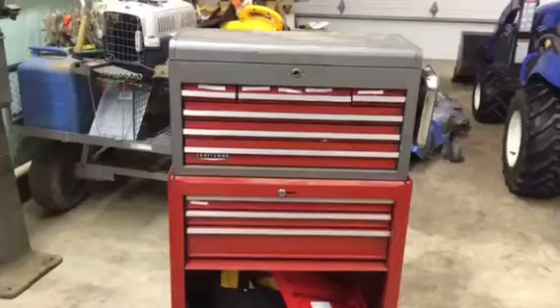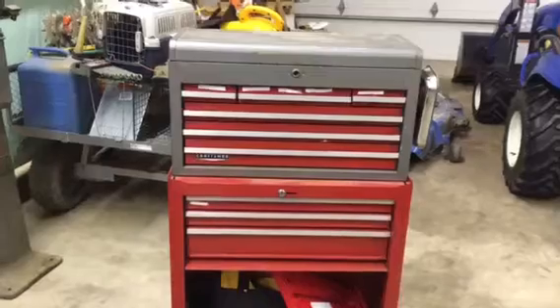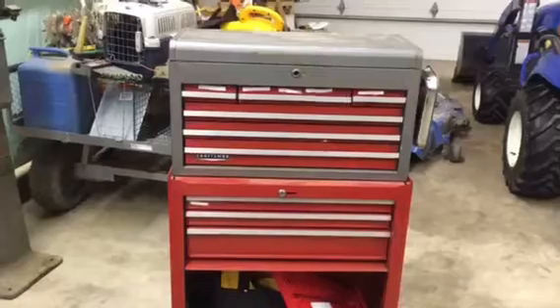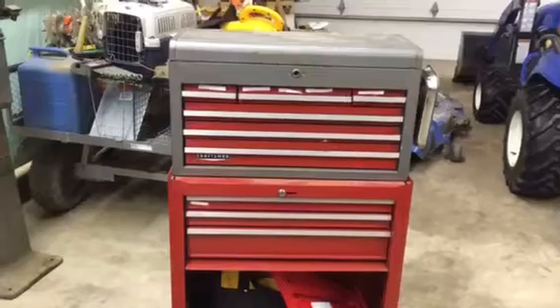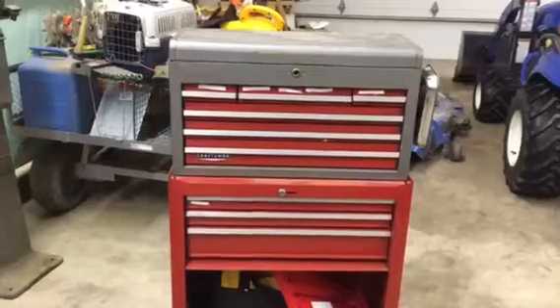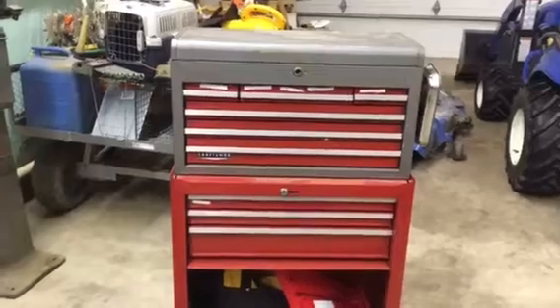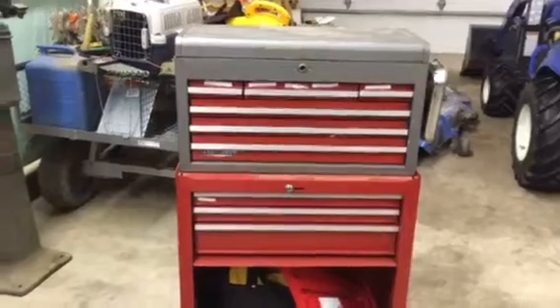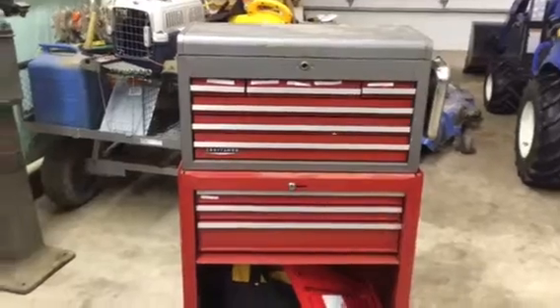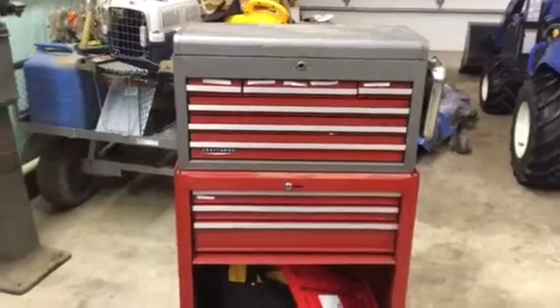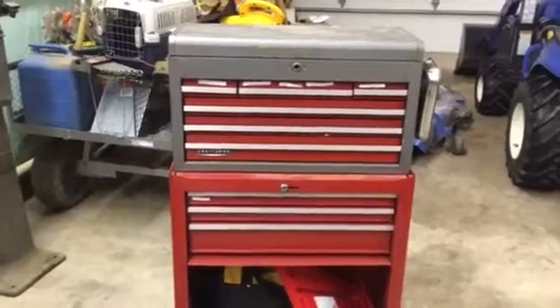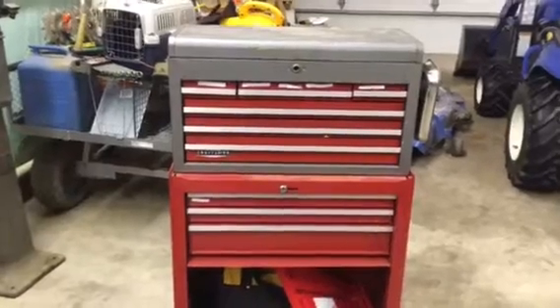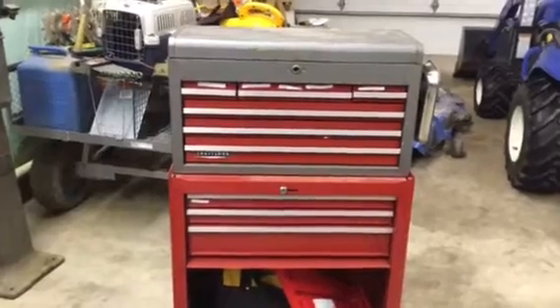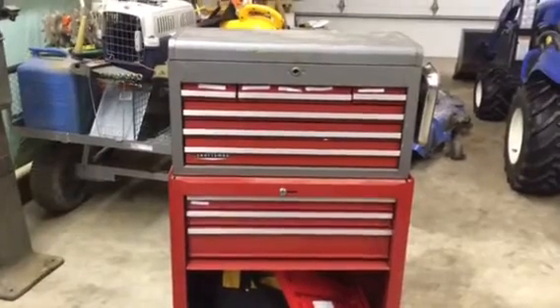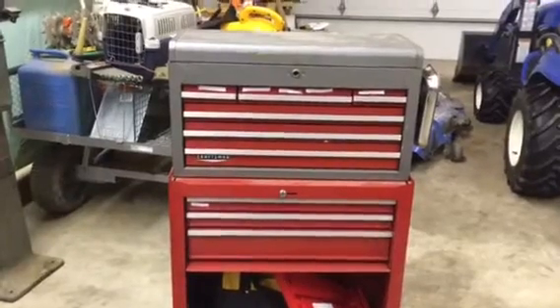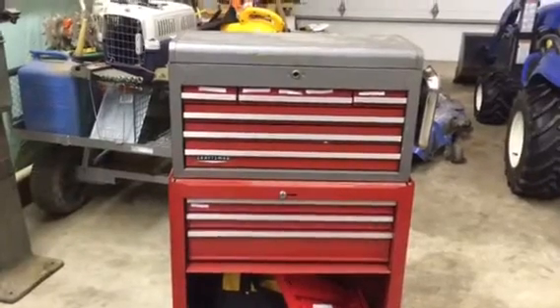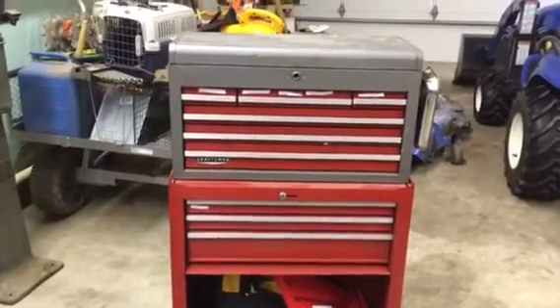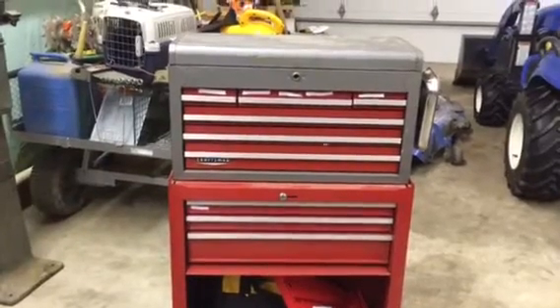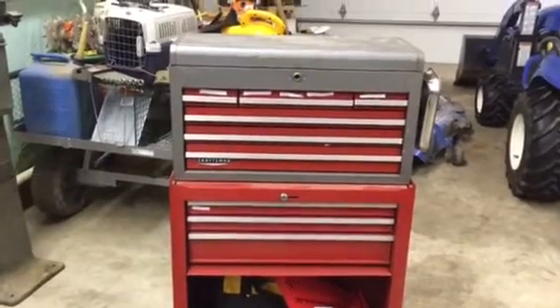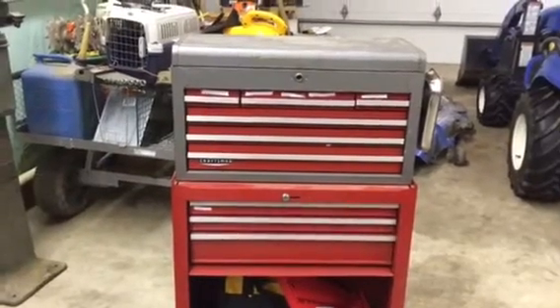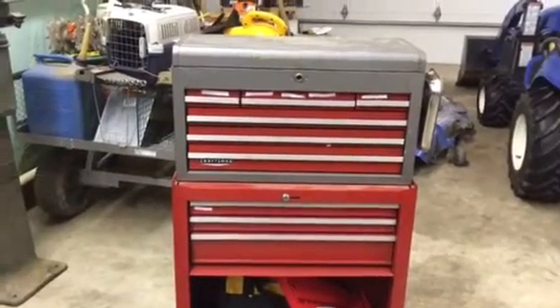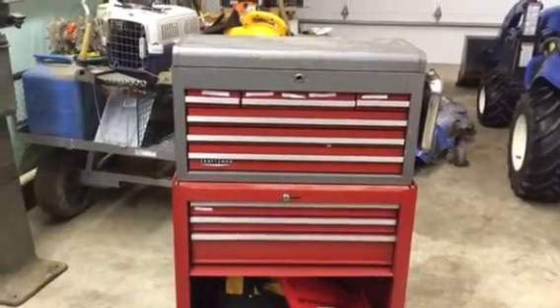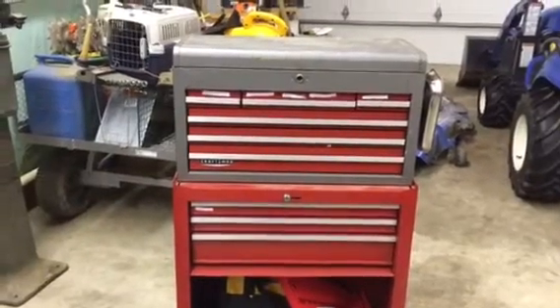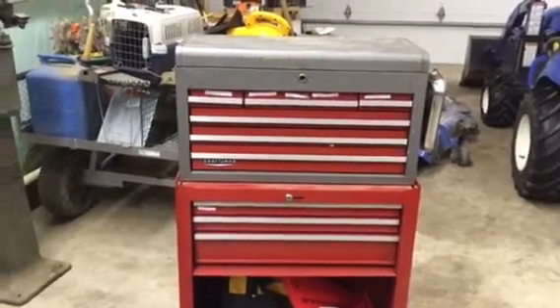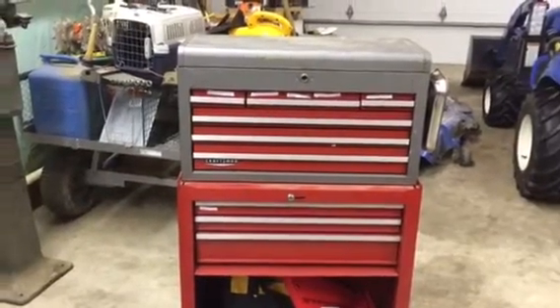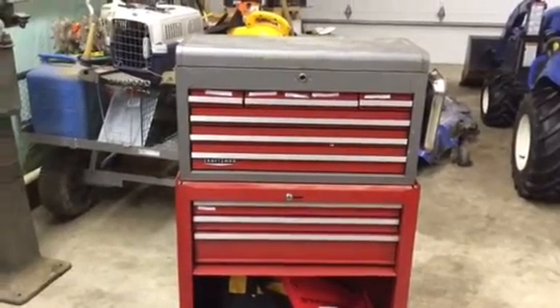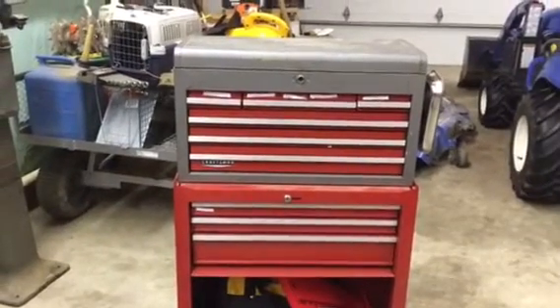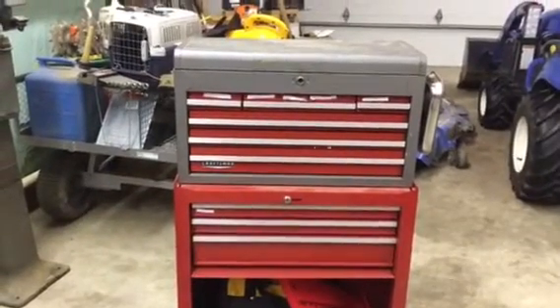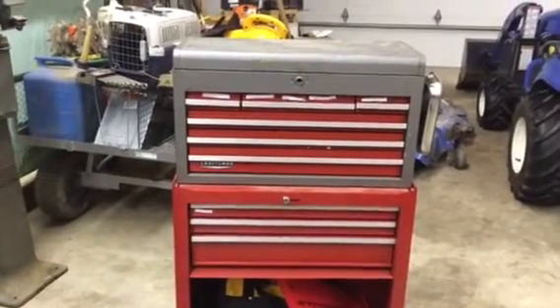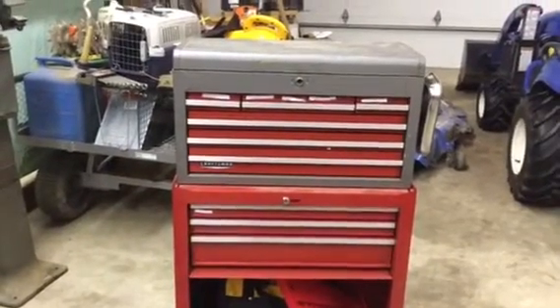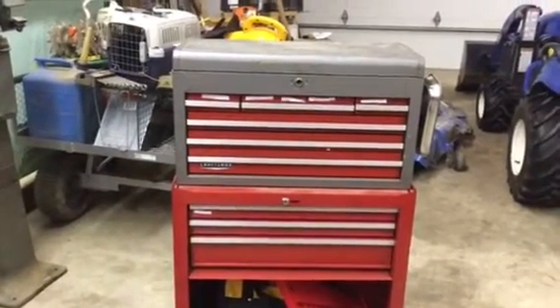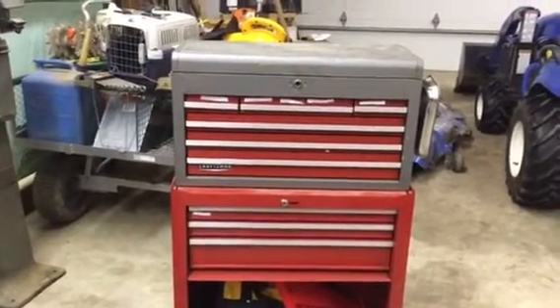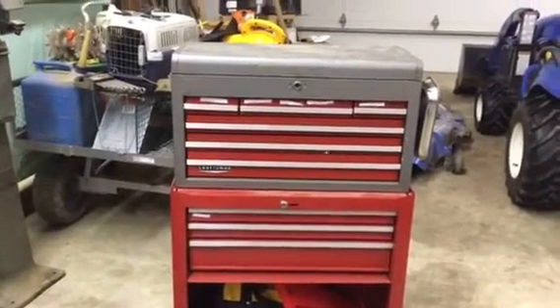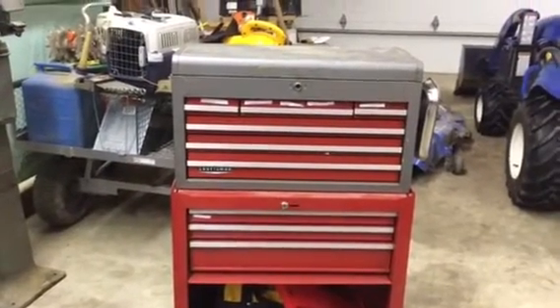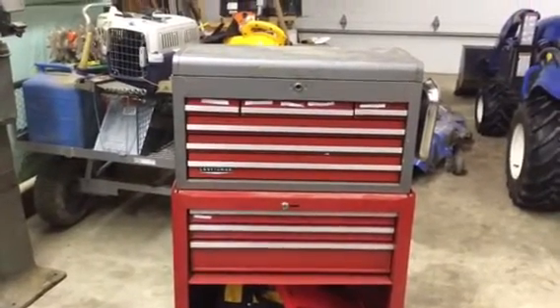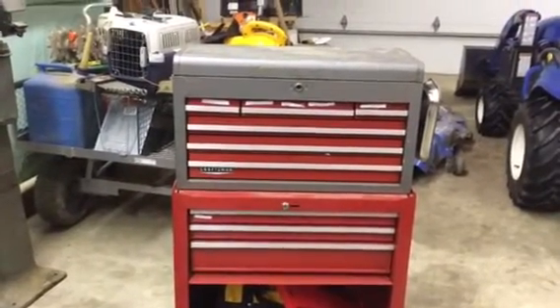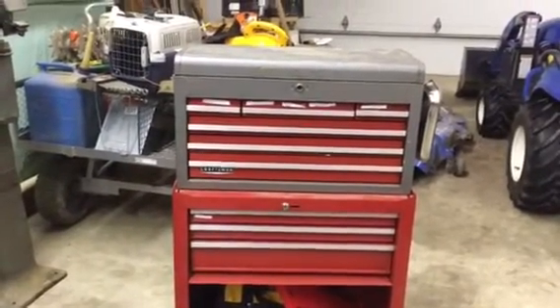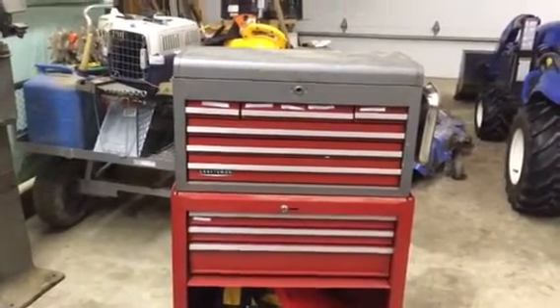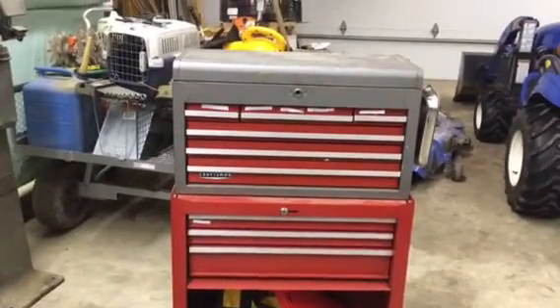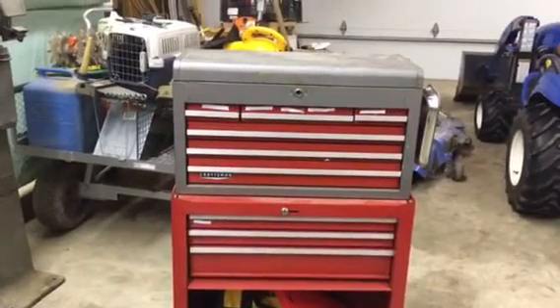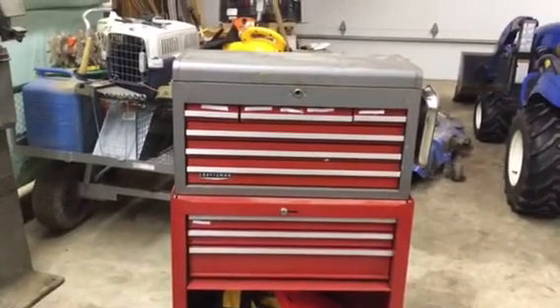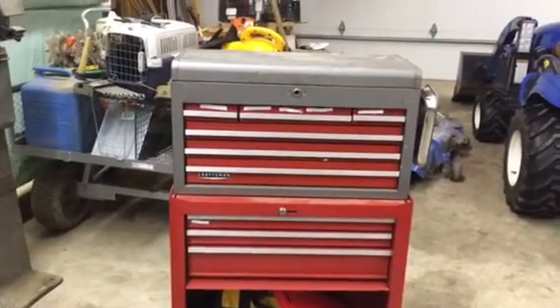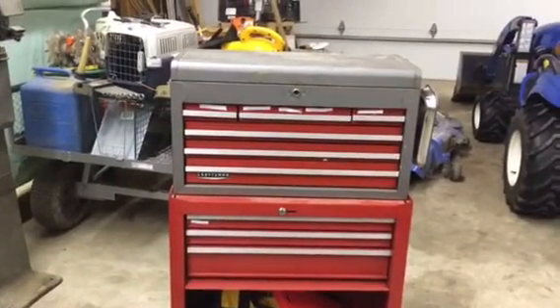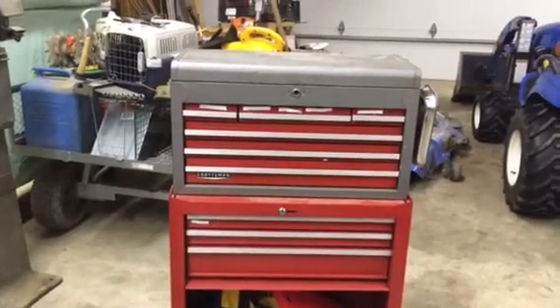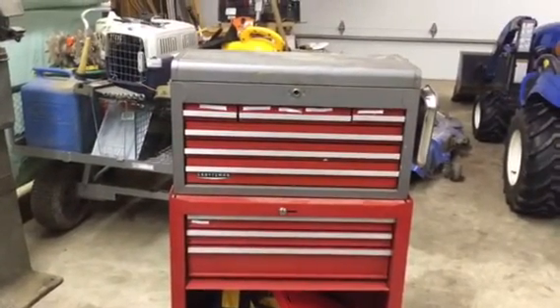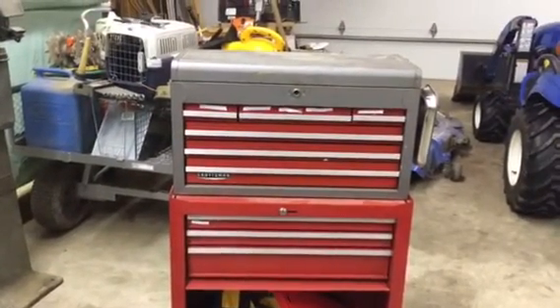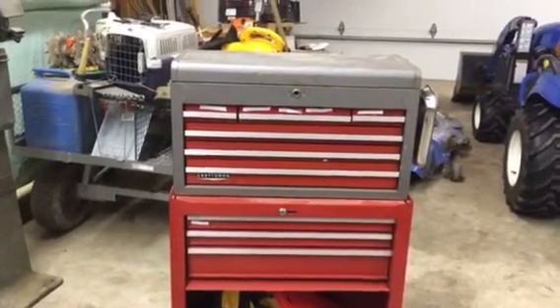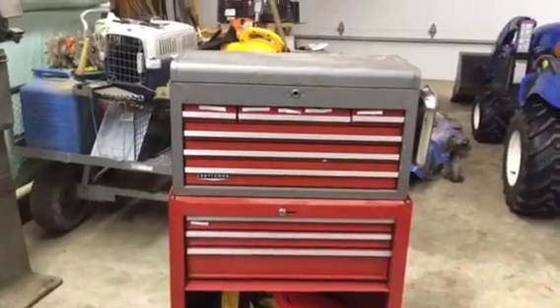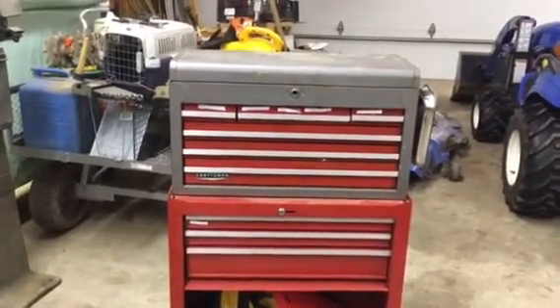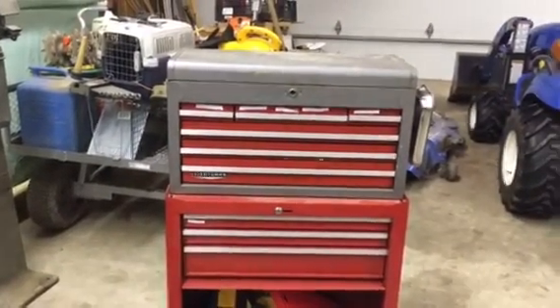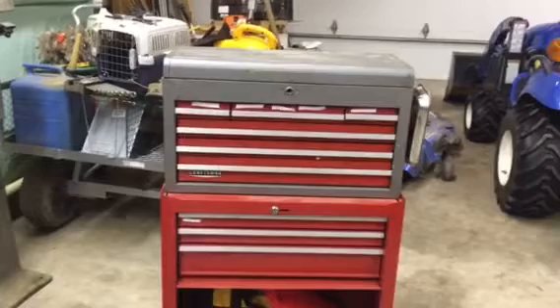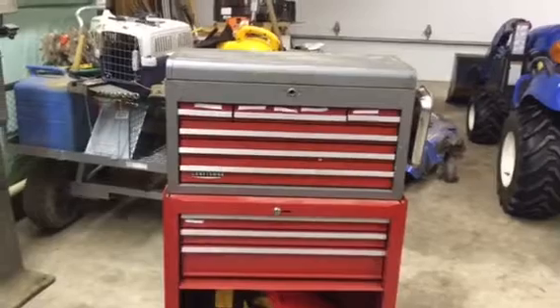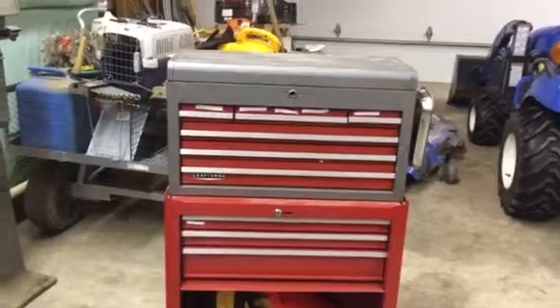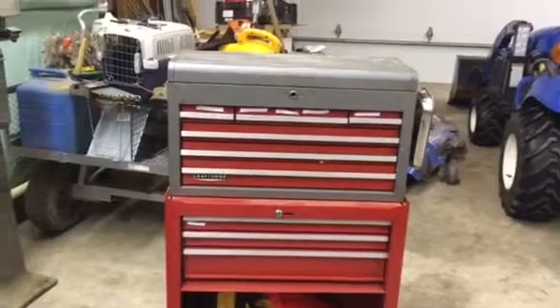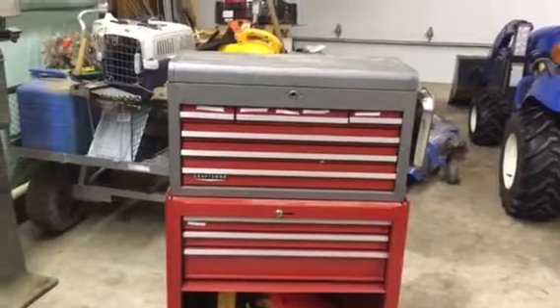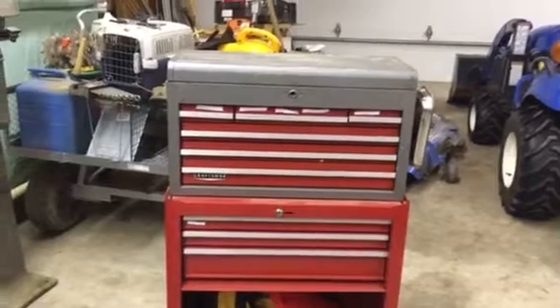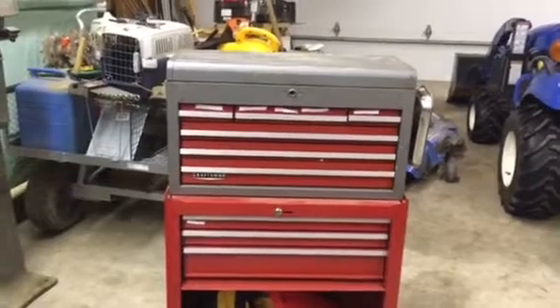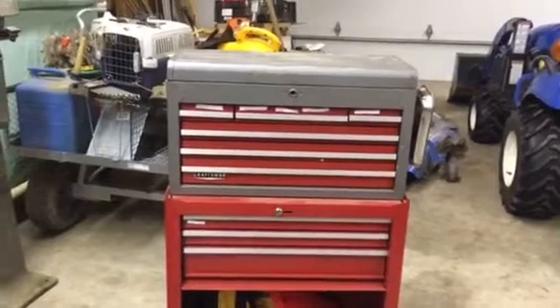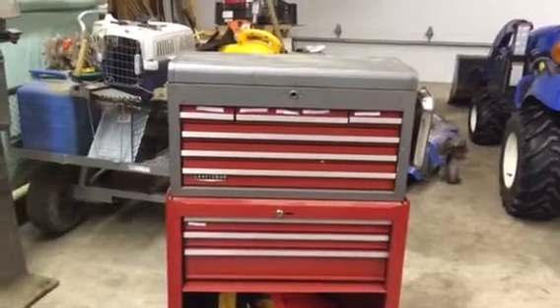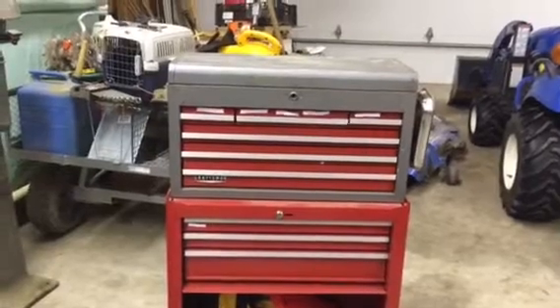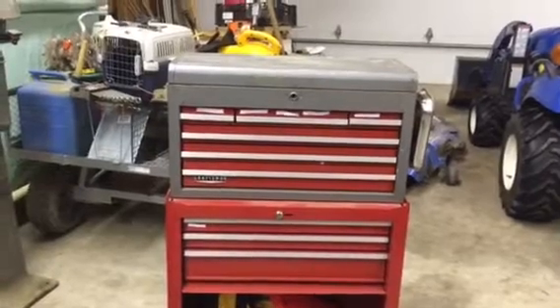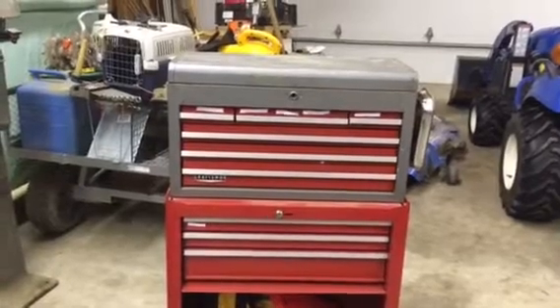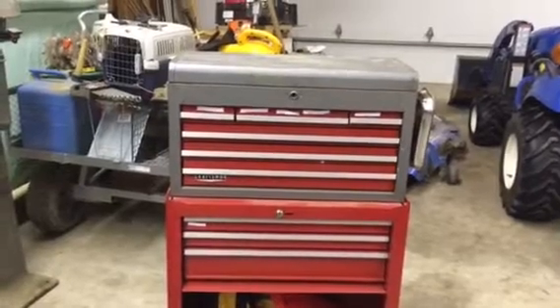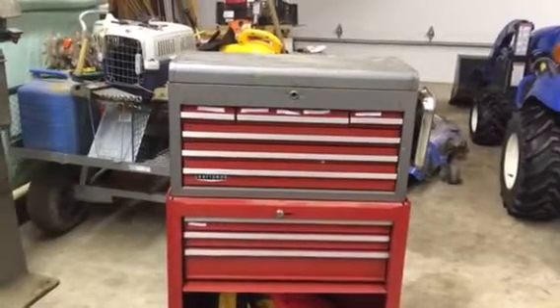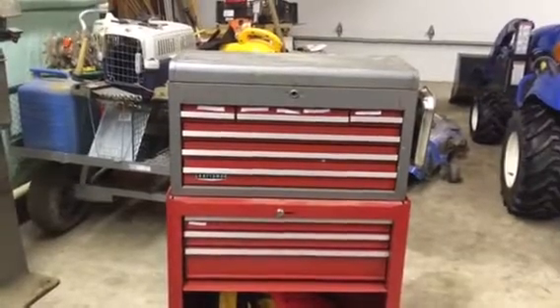Today I'm going to show you guys how to get a higher resale value on your old toolbox with just a couple easy steps. Here we go.